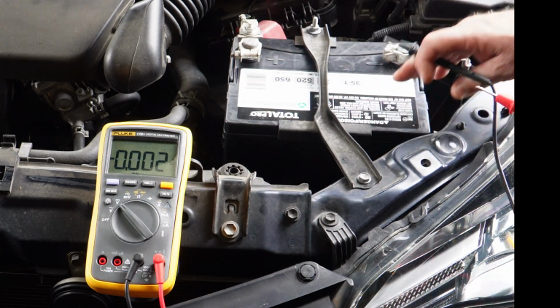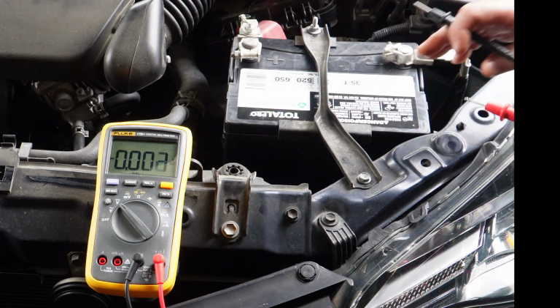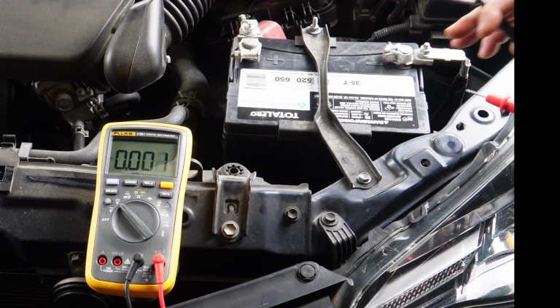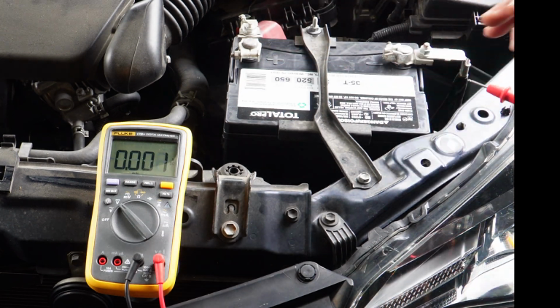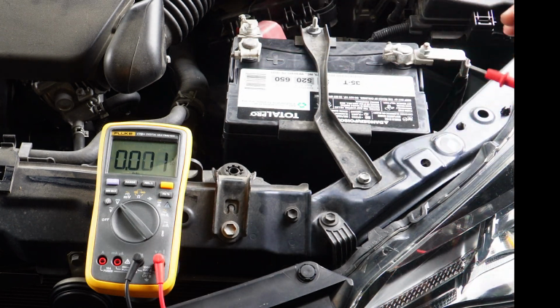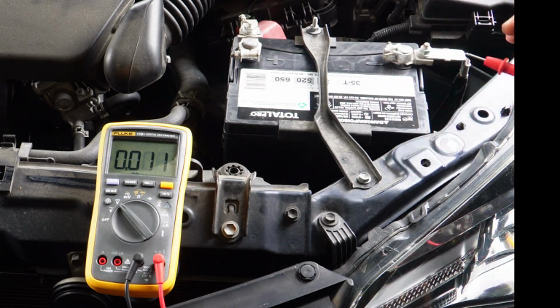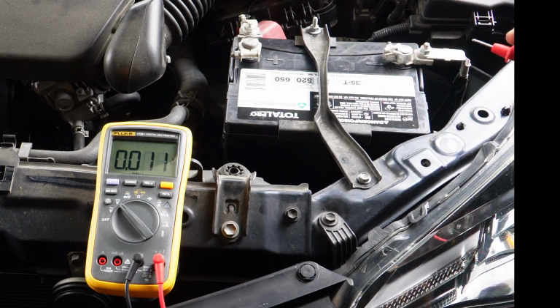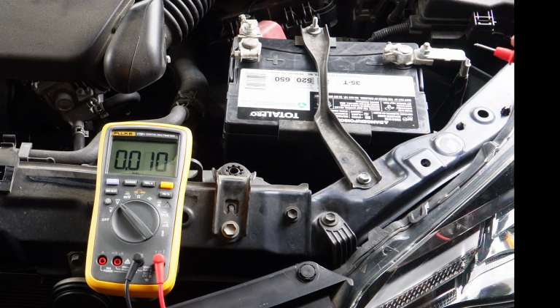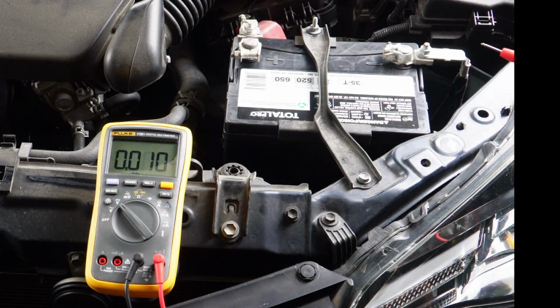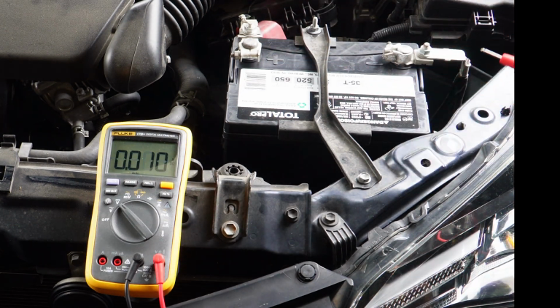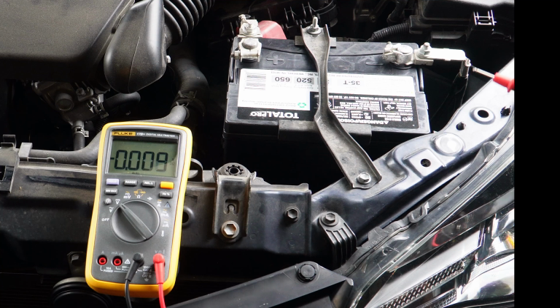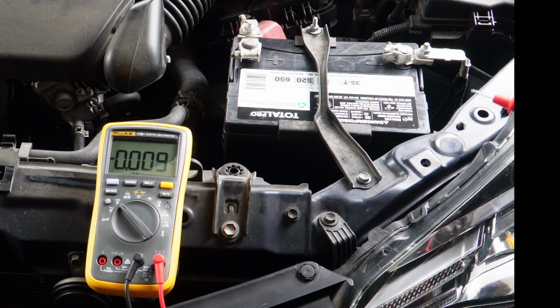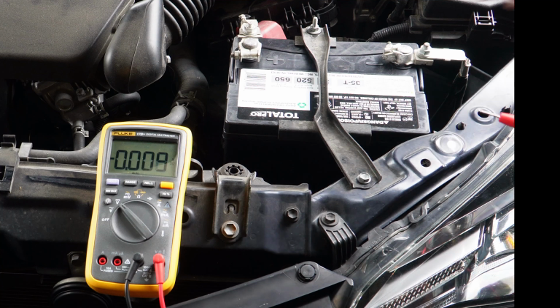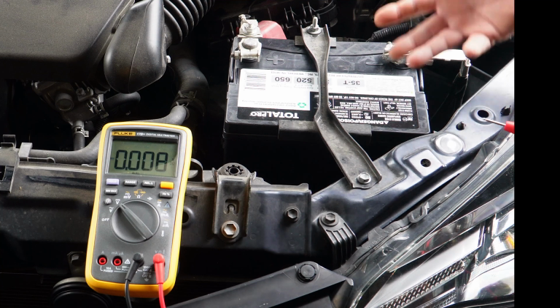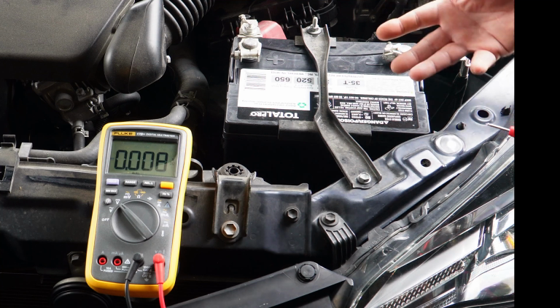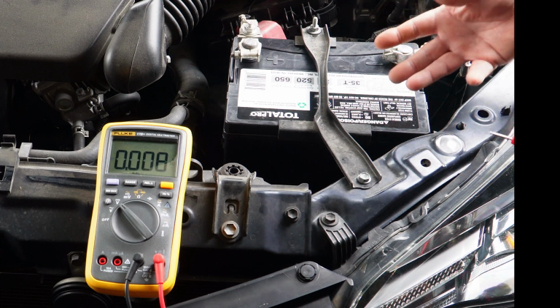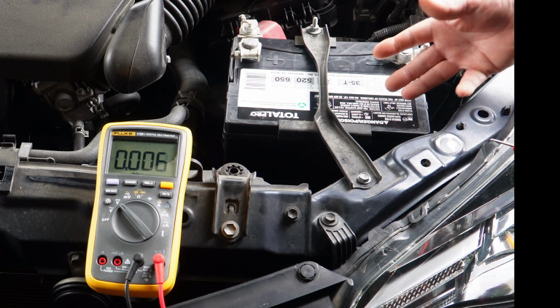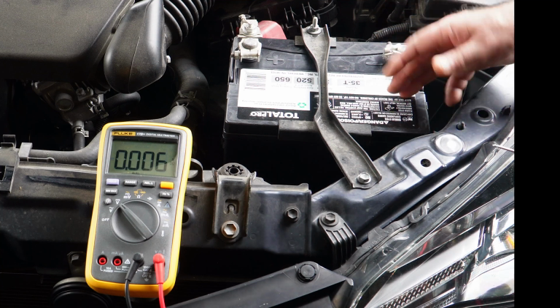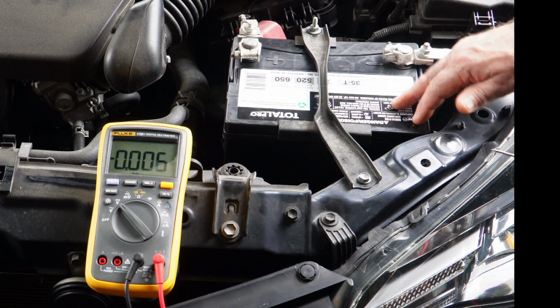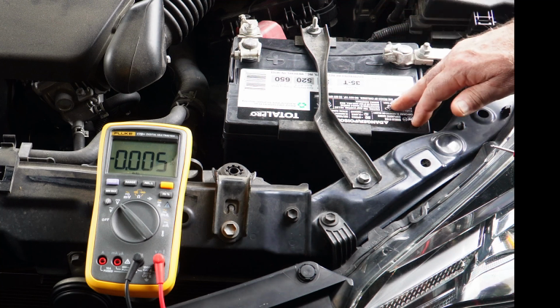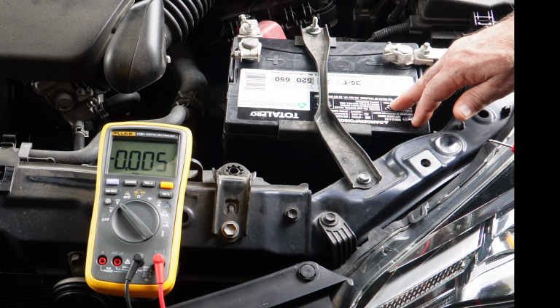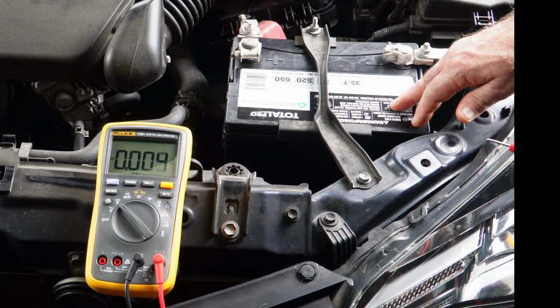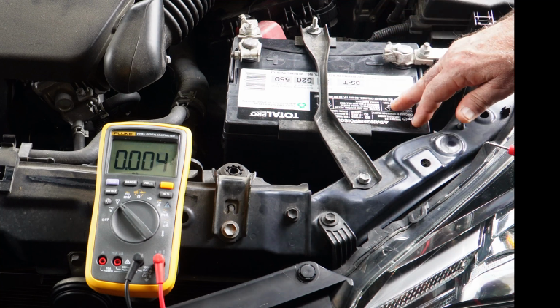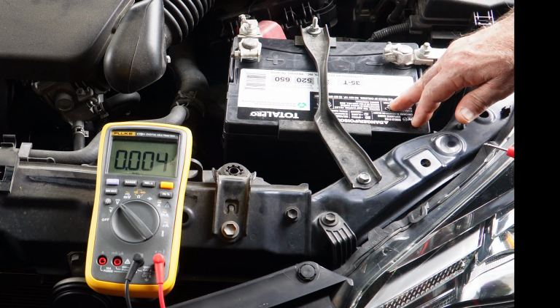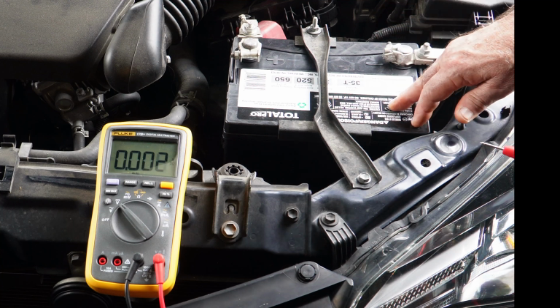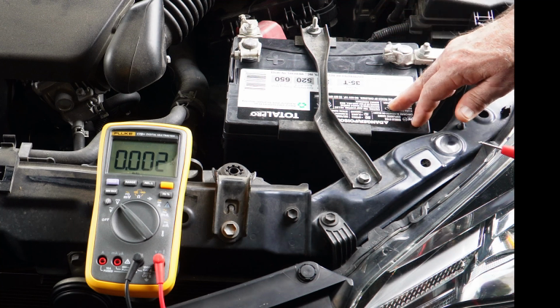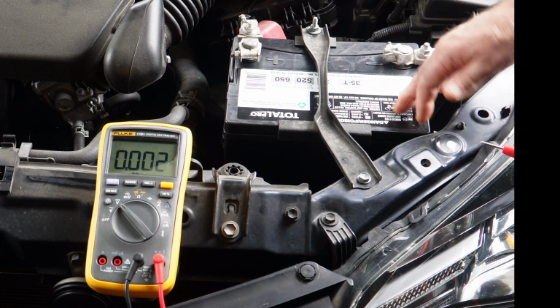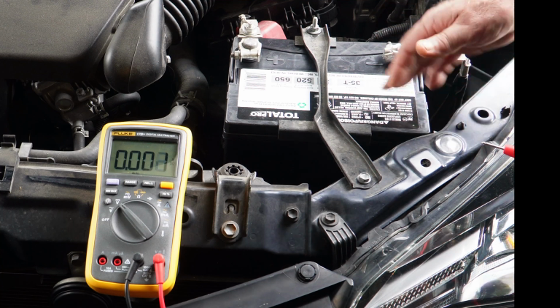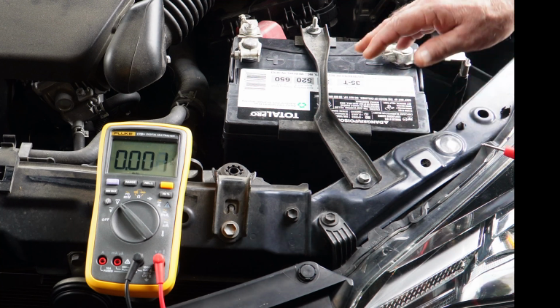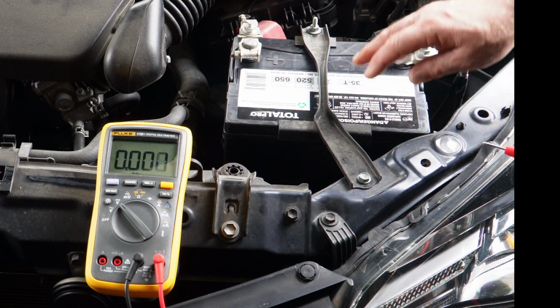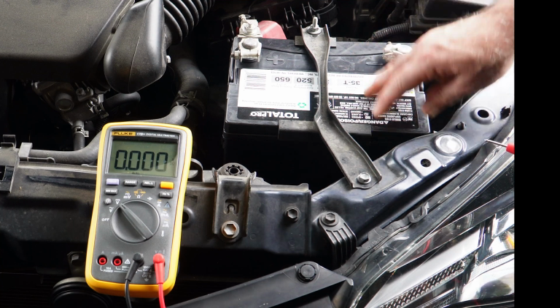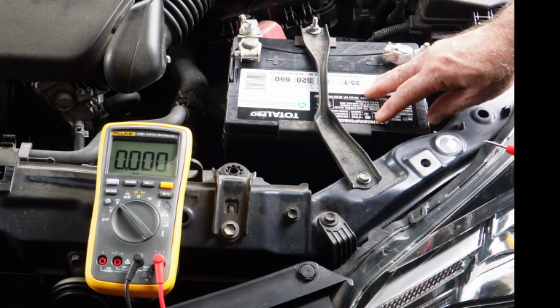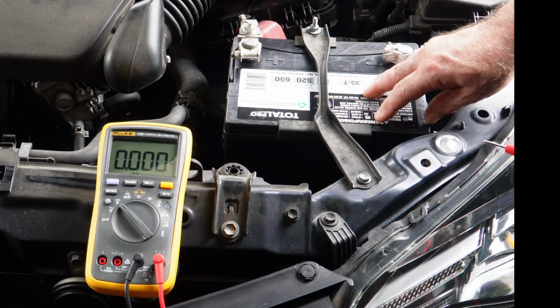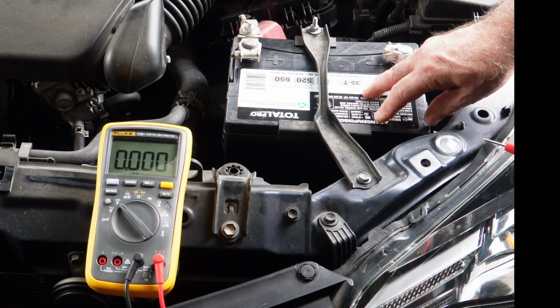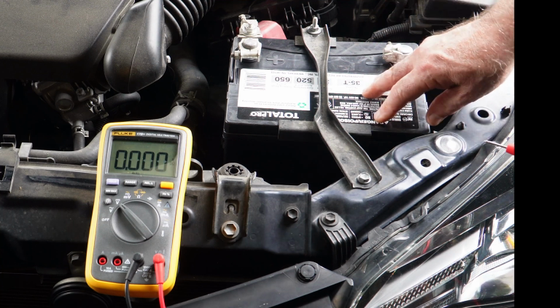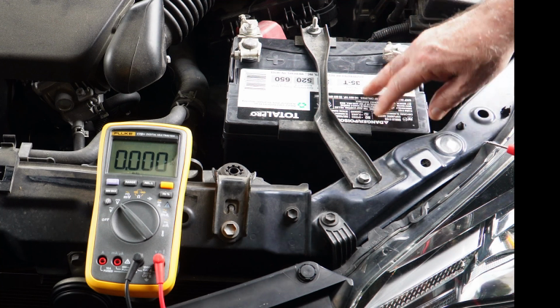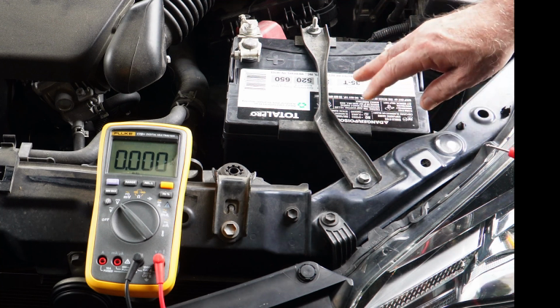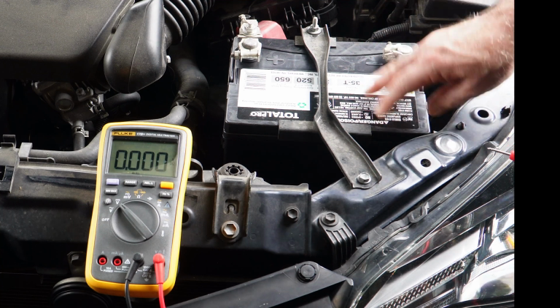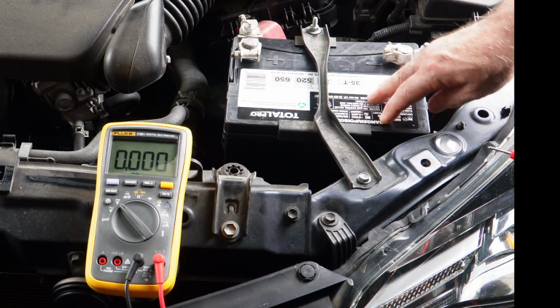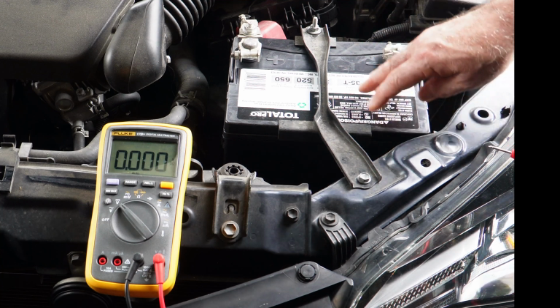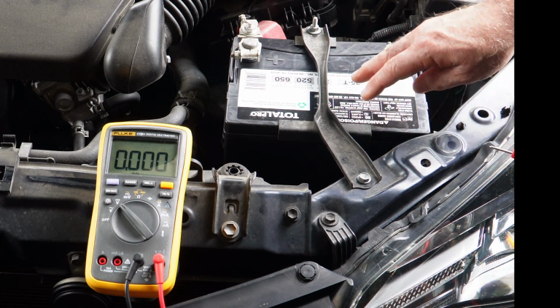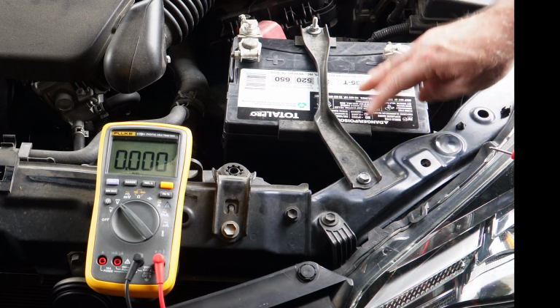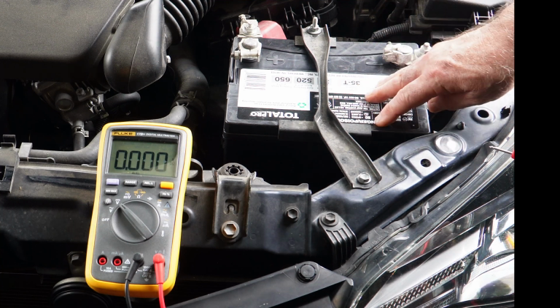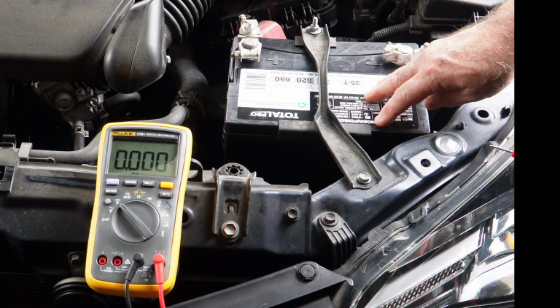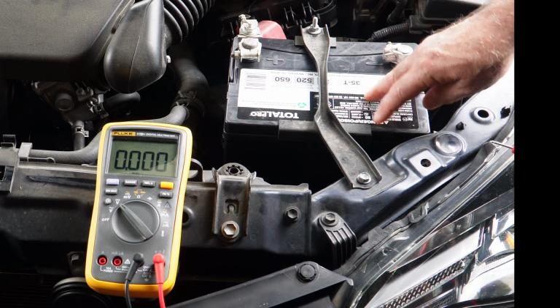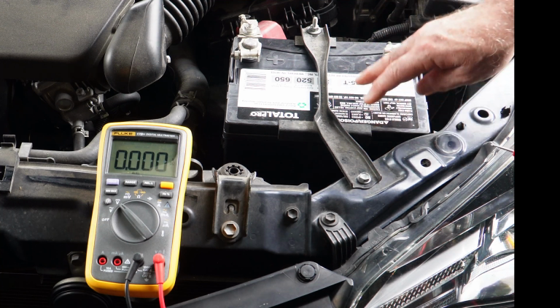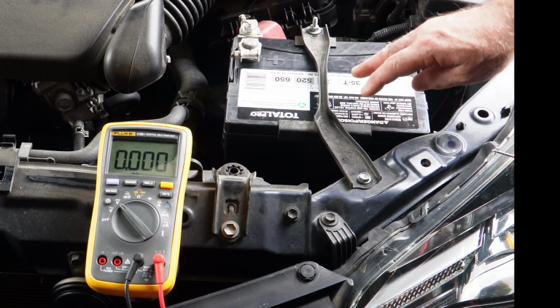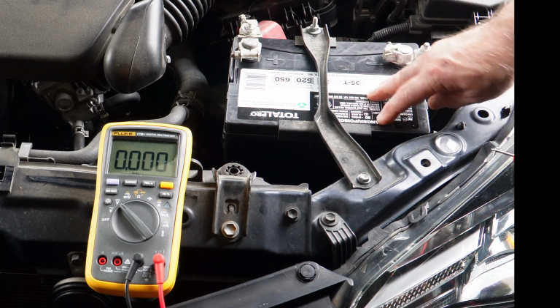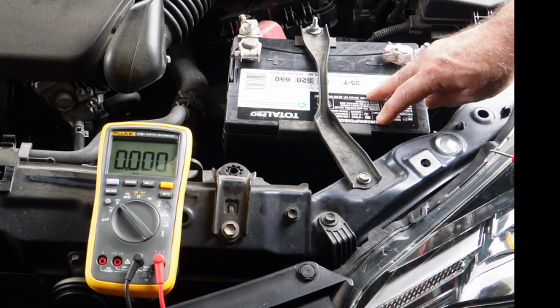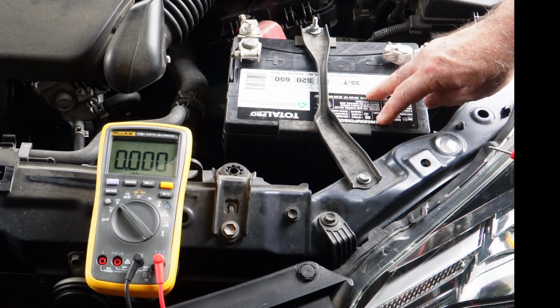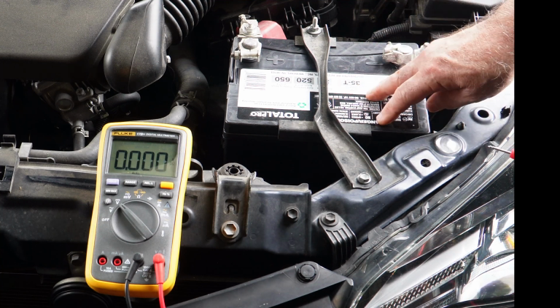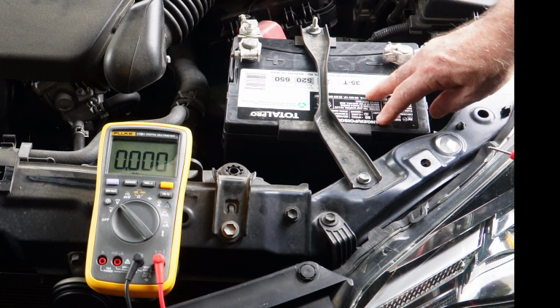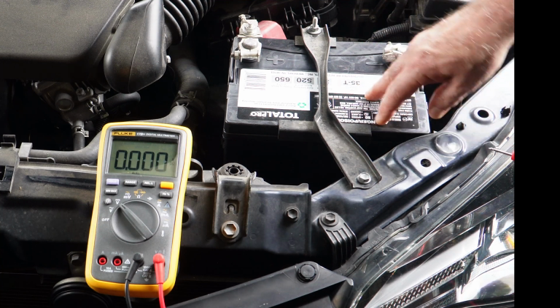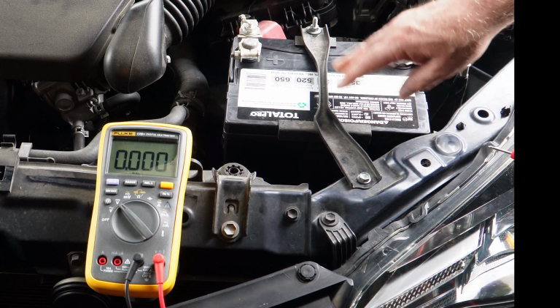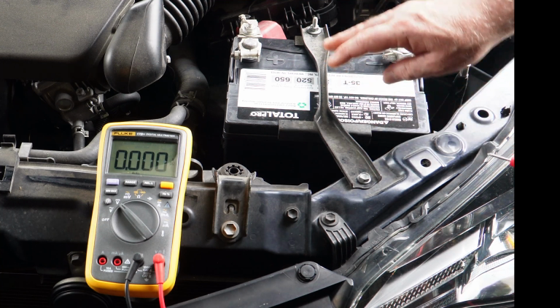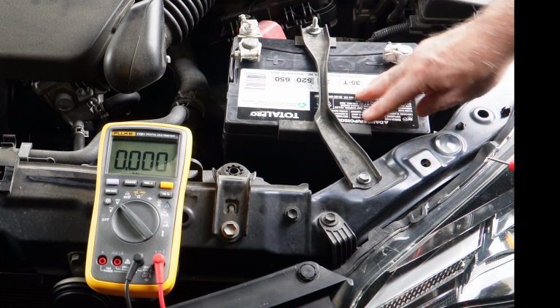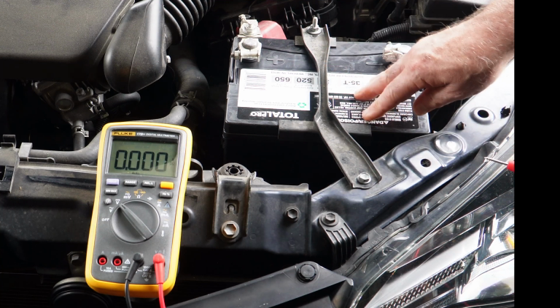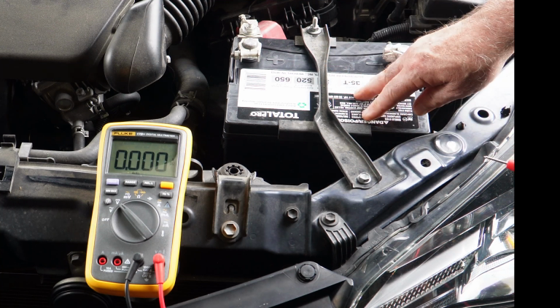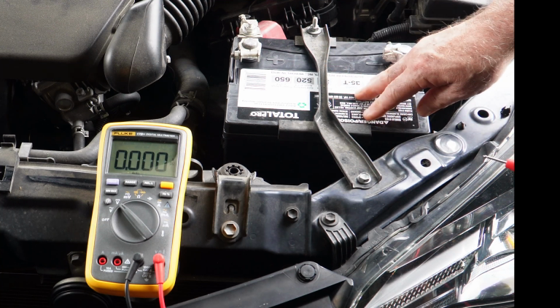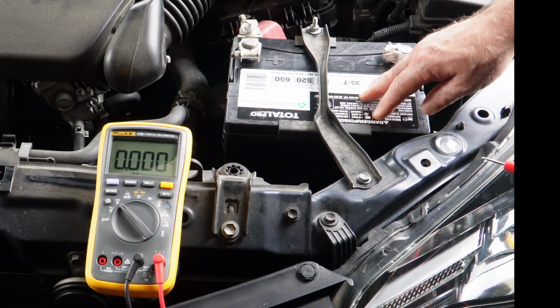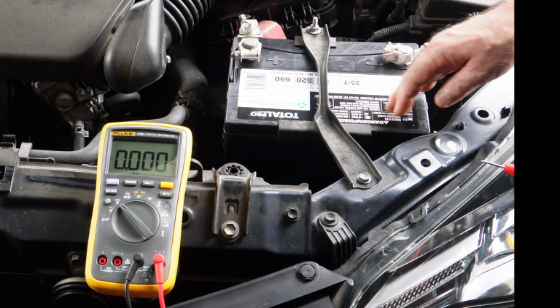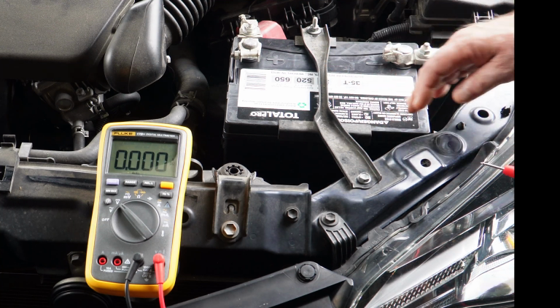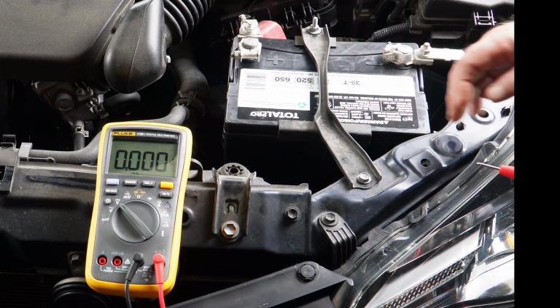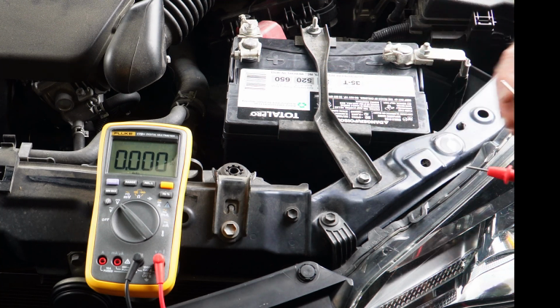For the record, this is a brand new battery. It's kind of ironic because I was planning to do this video and lo and behold if we didn't have a dead battery yesterday. So that's a brand new battery.